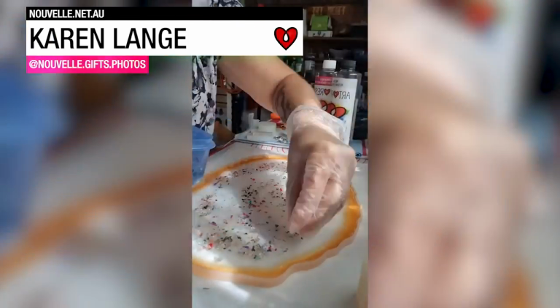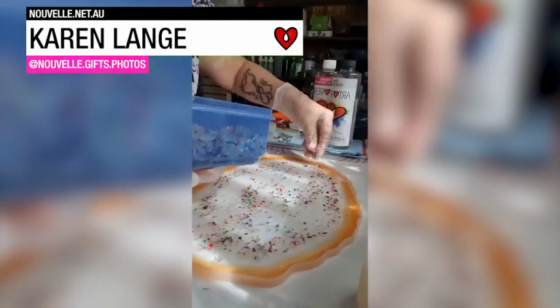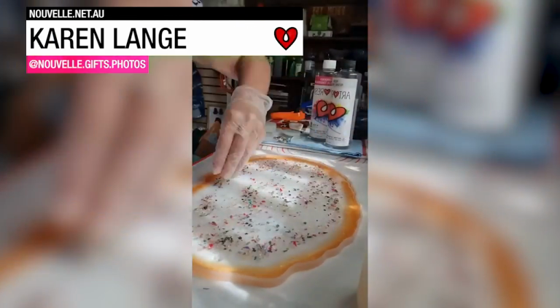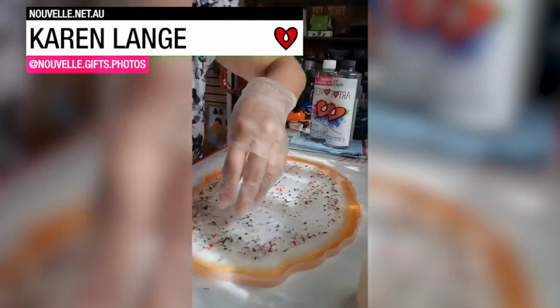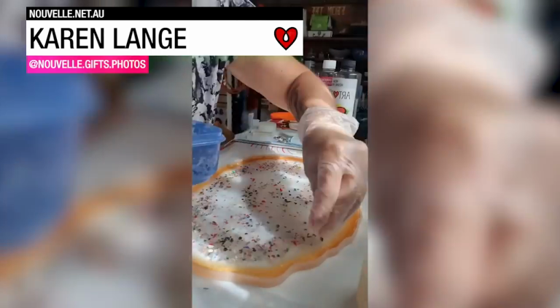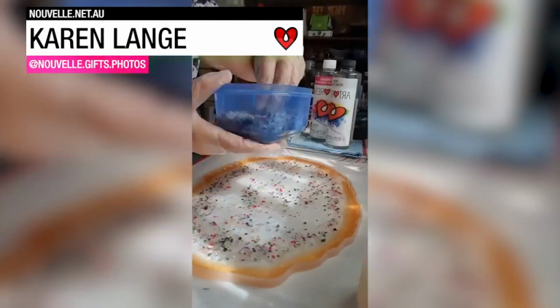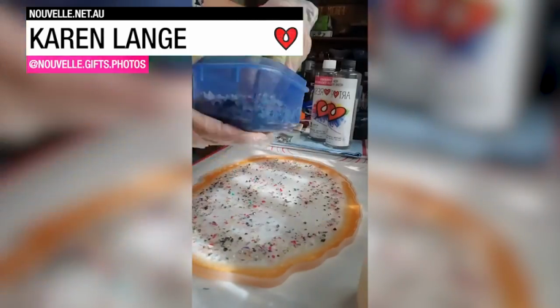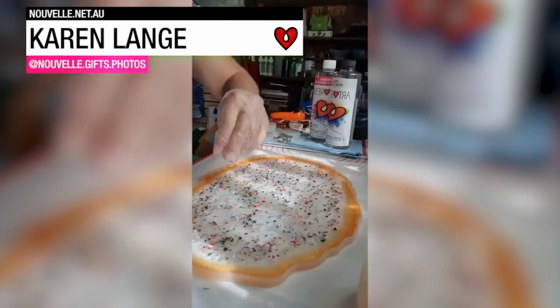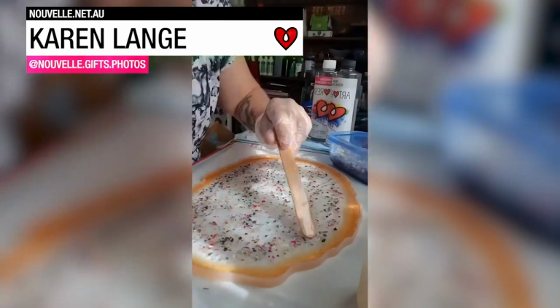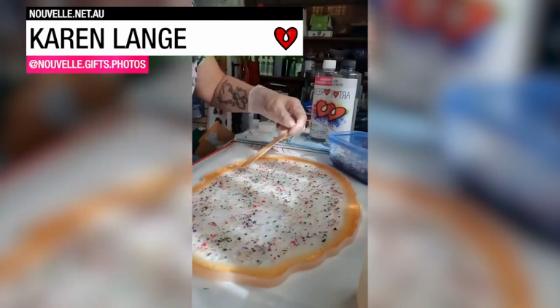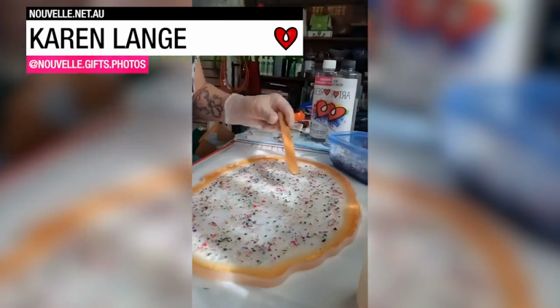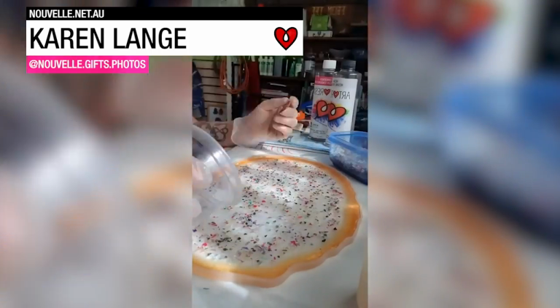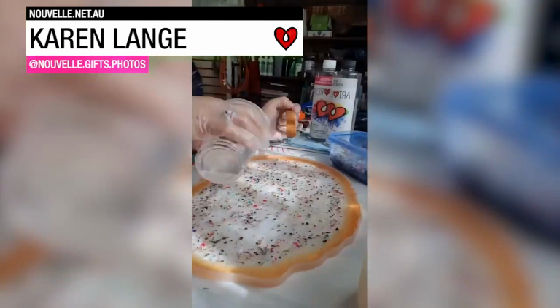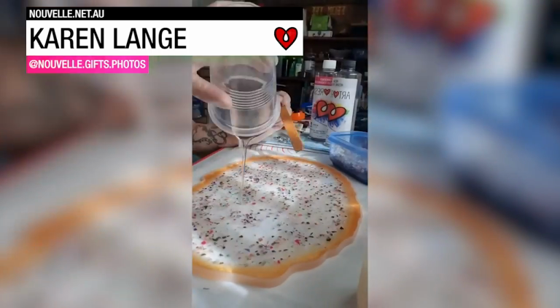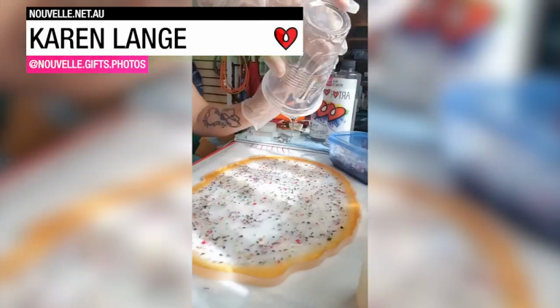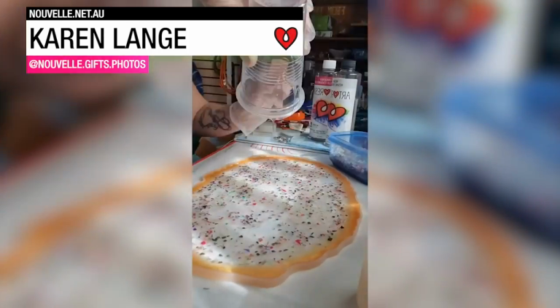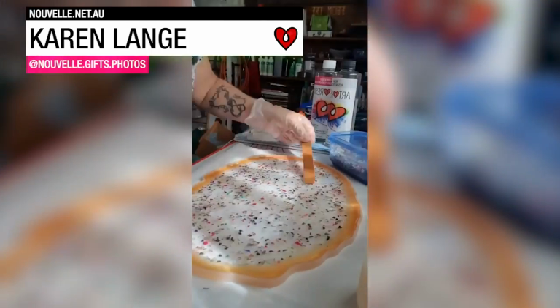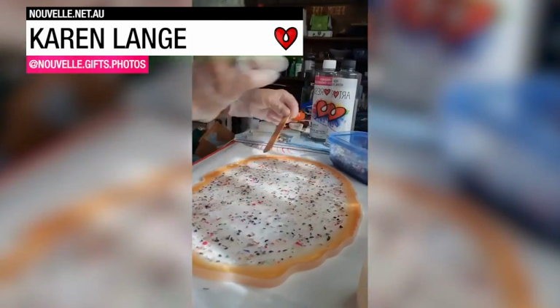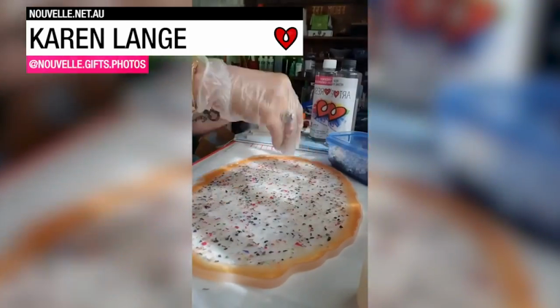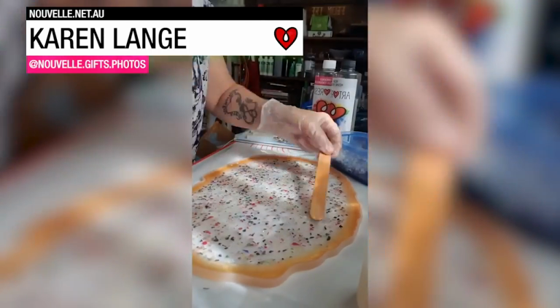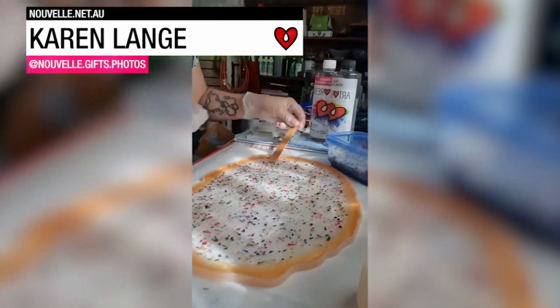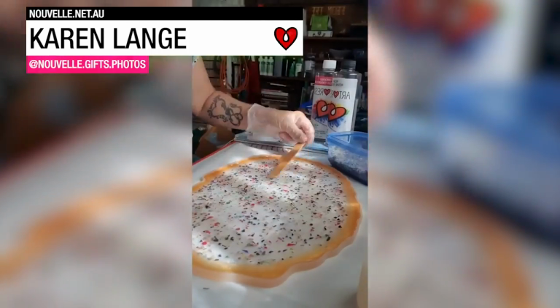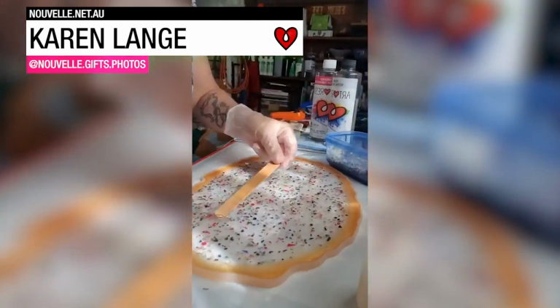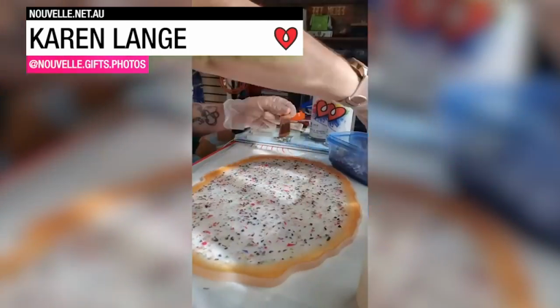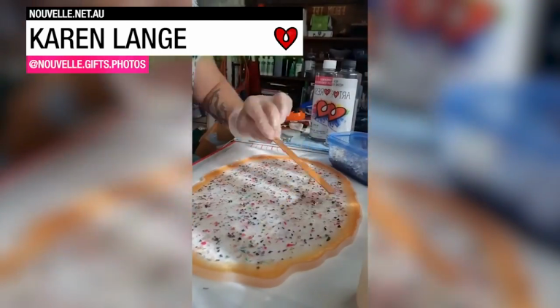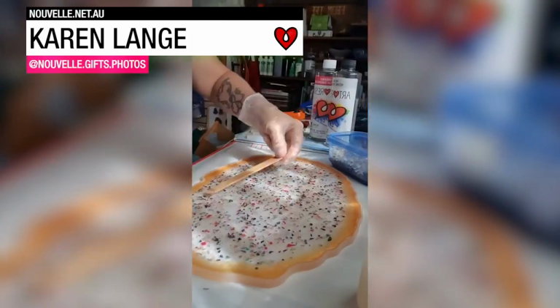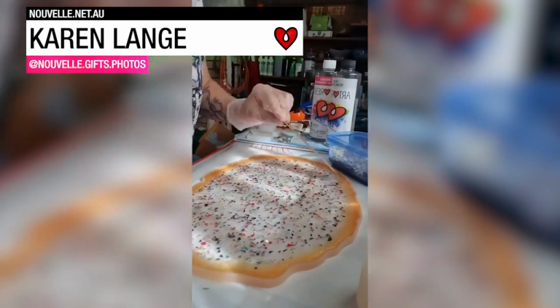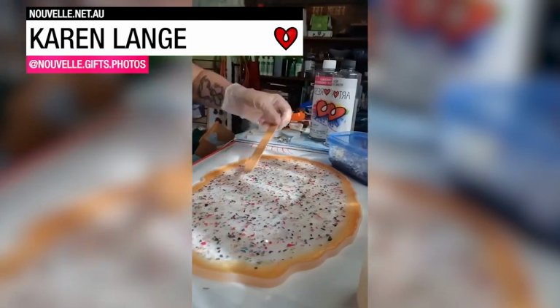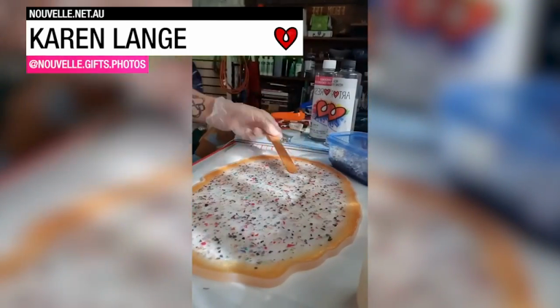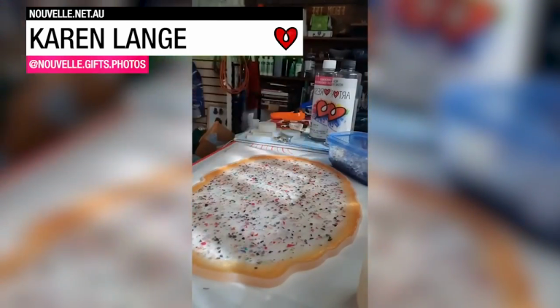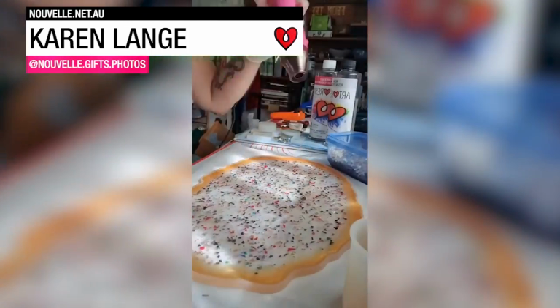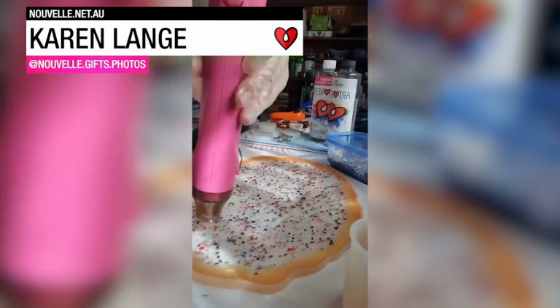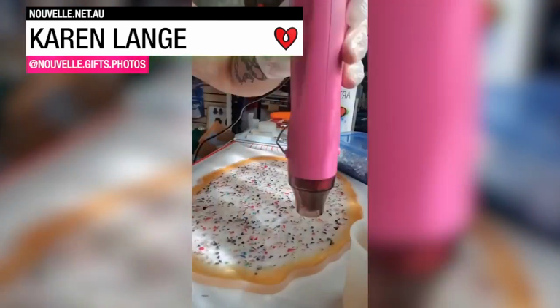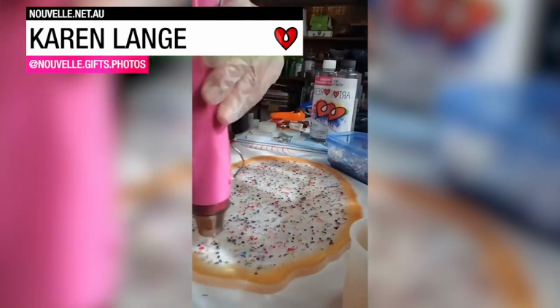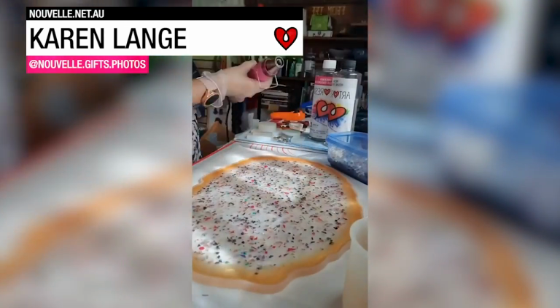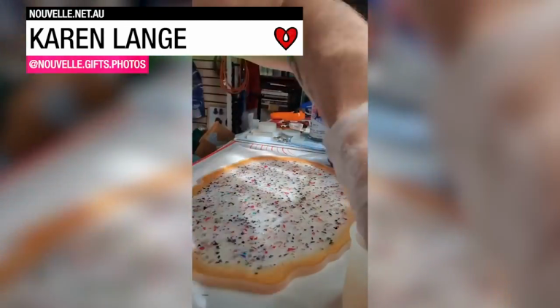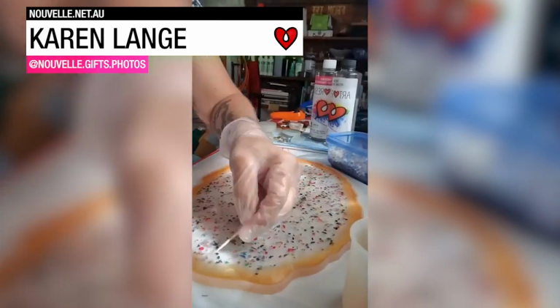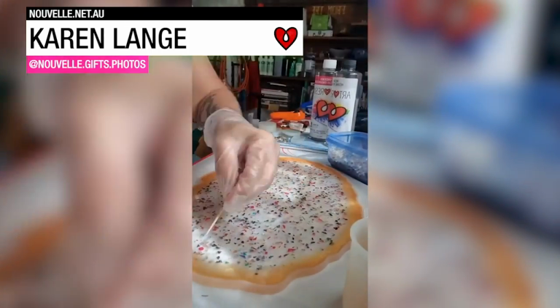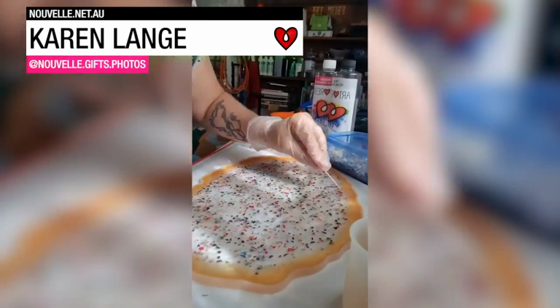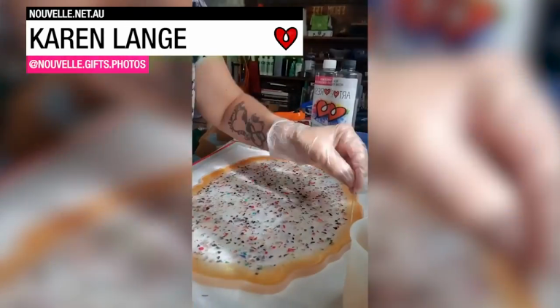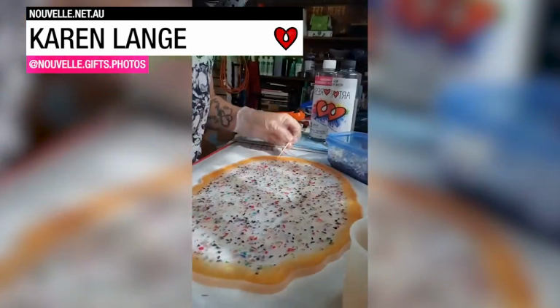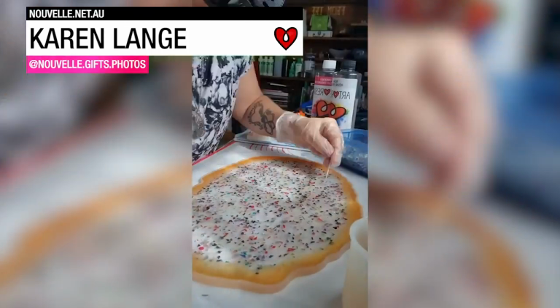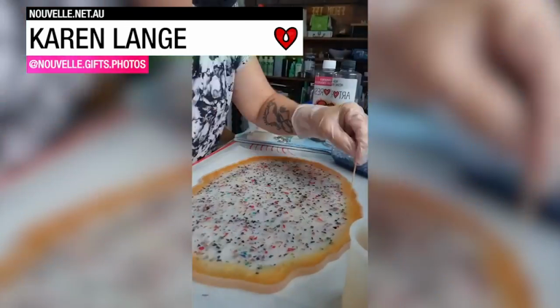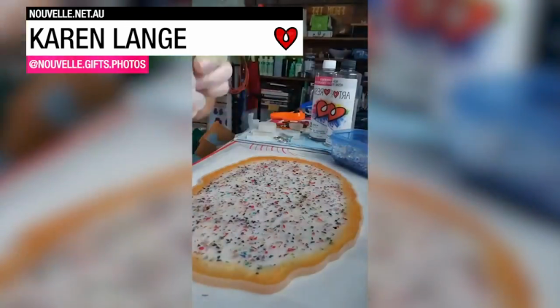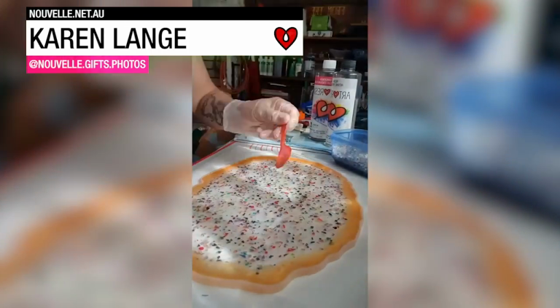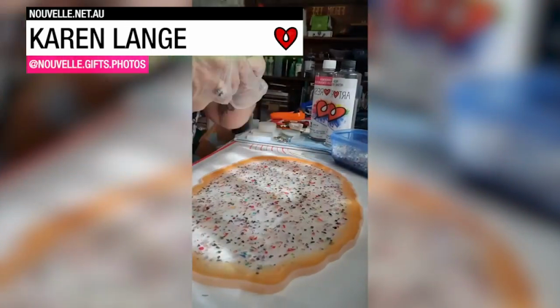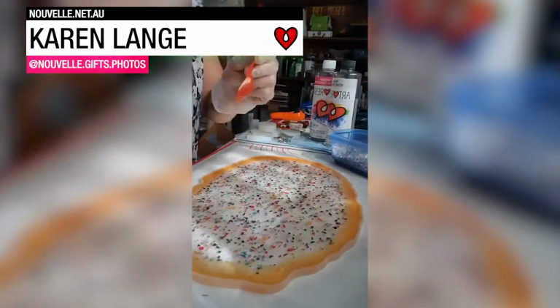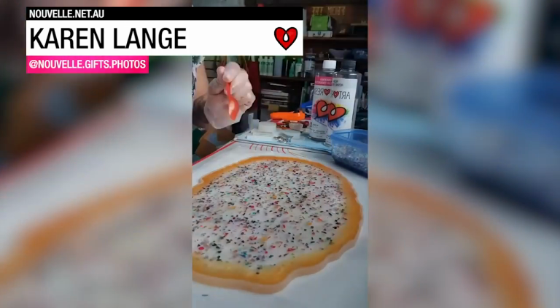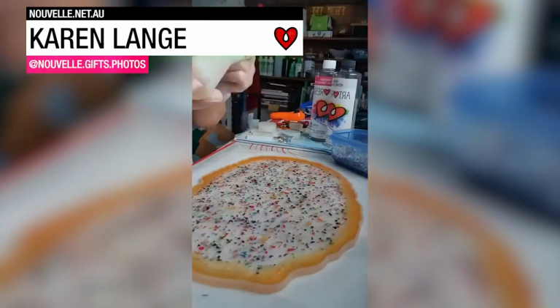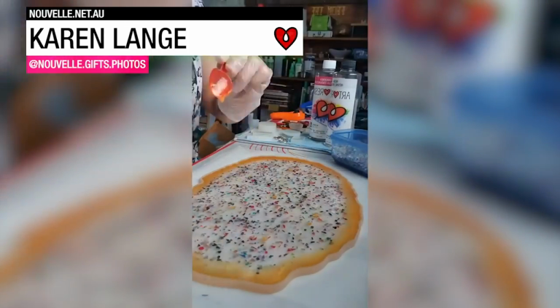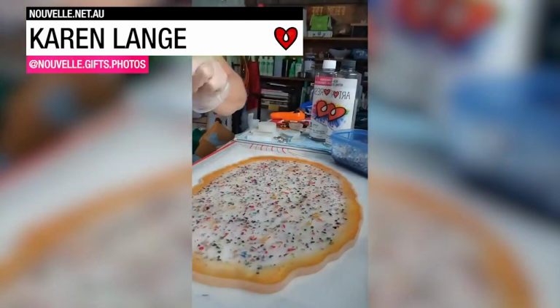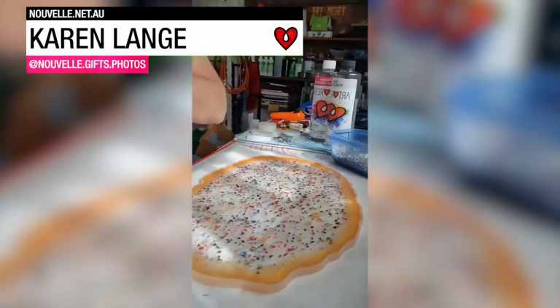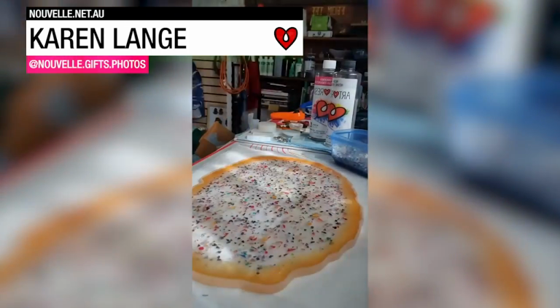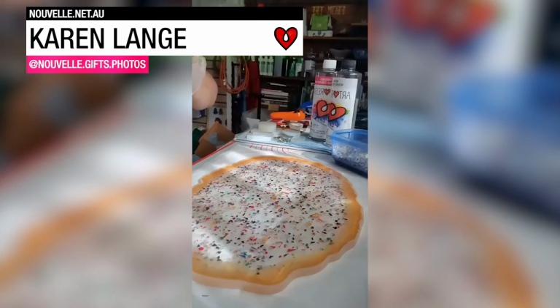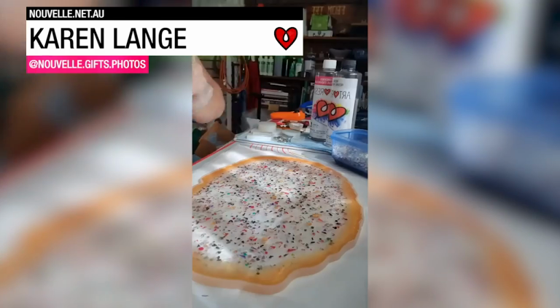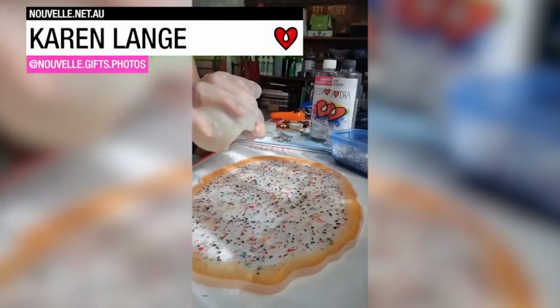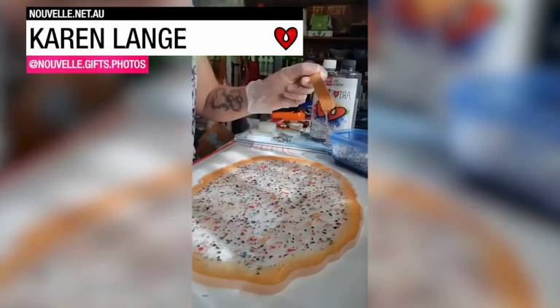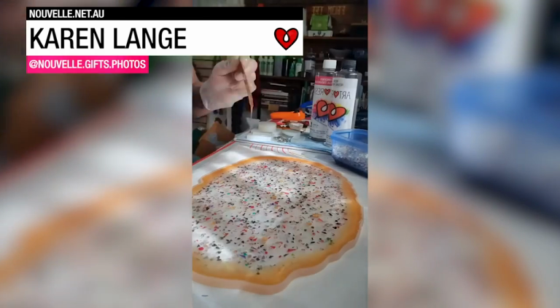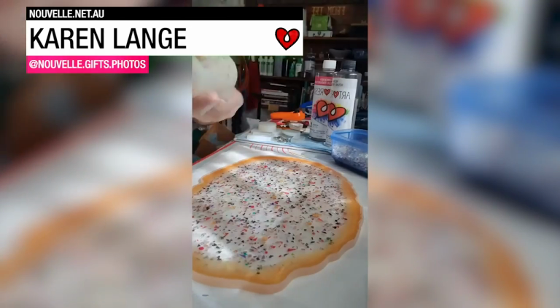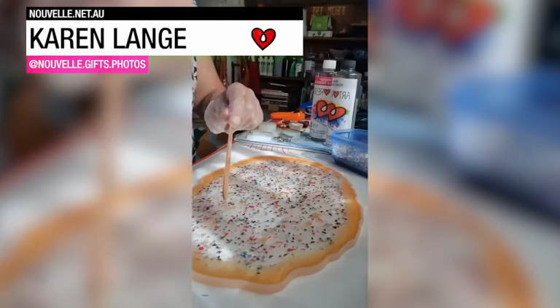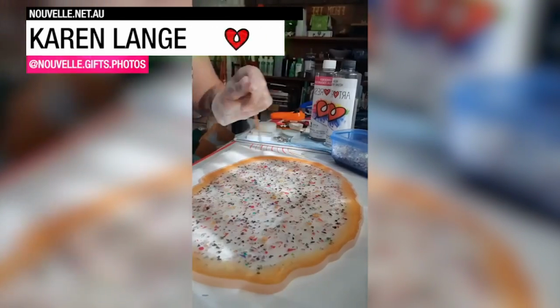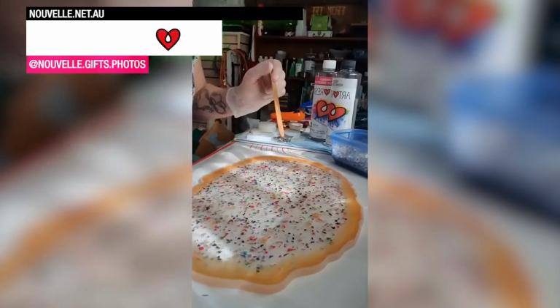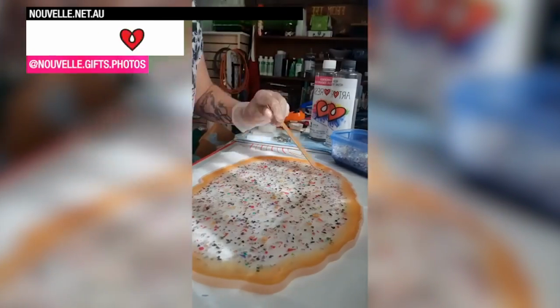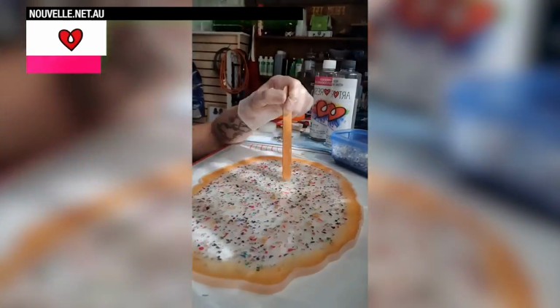Karen Lang made a tray with gold tinted resin and leftover cured resin scraps cut into small bits and sprinkled in the center.